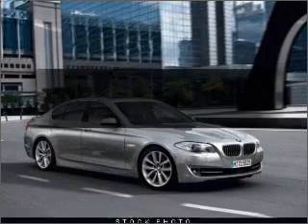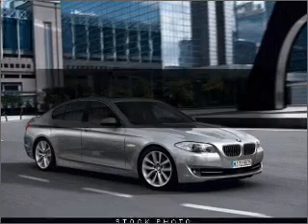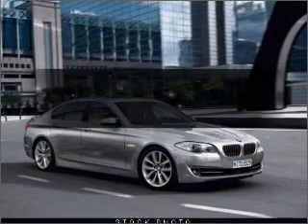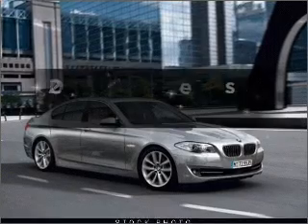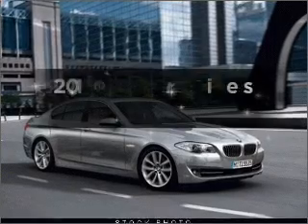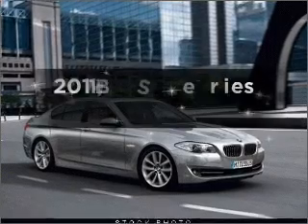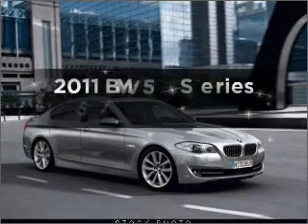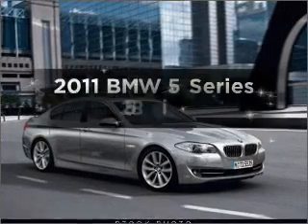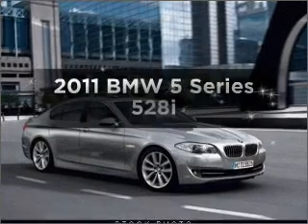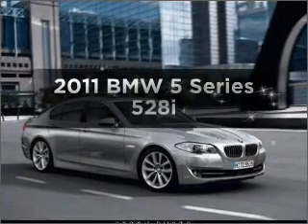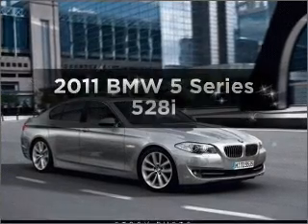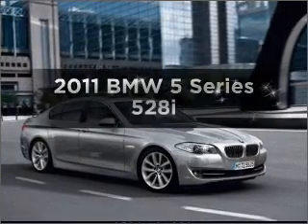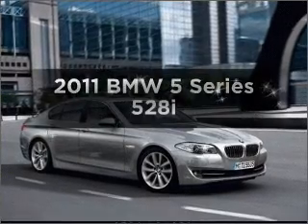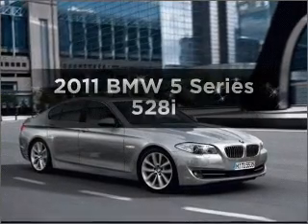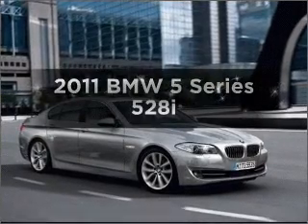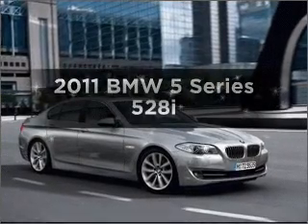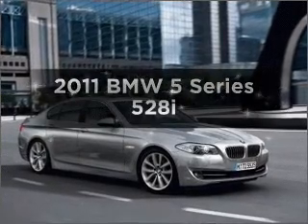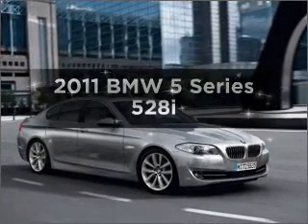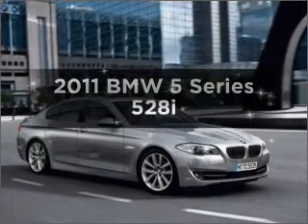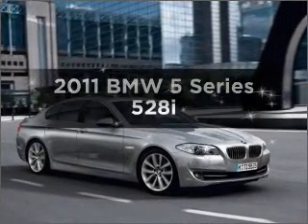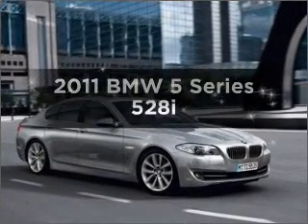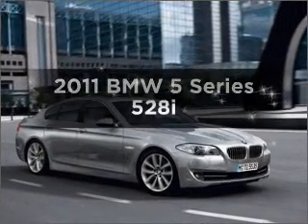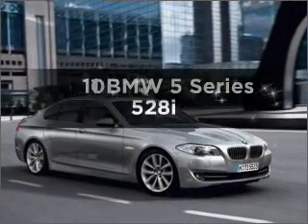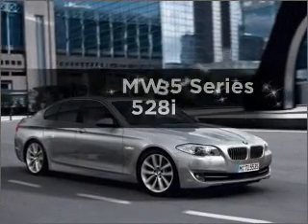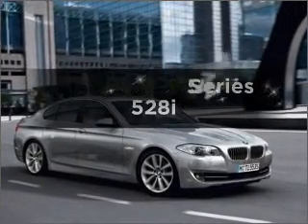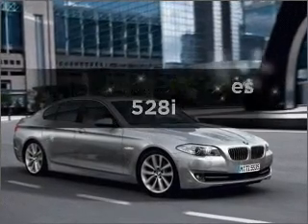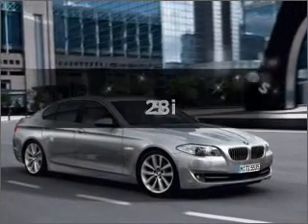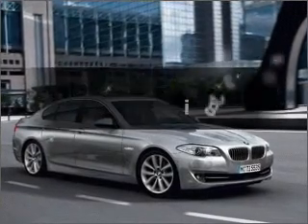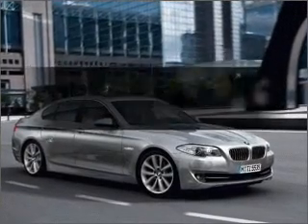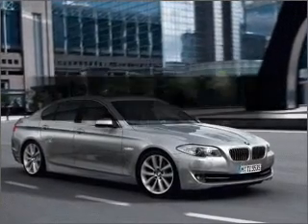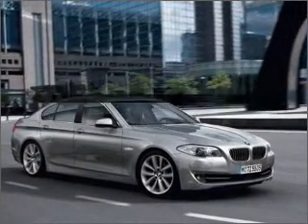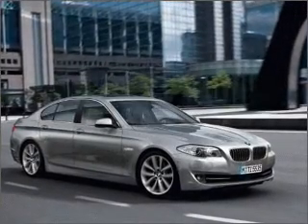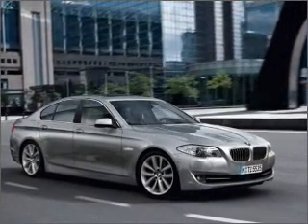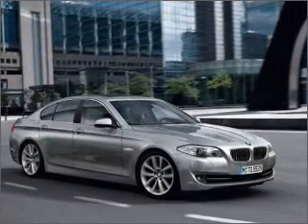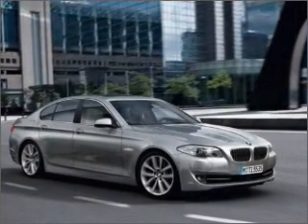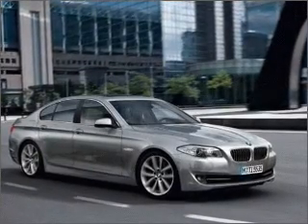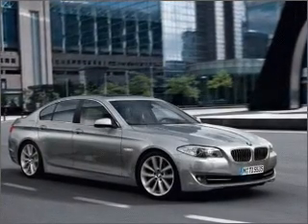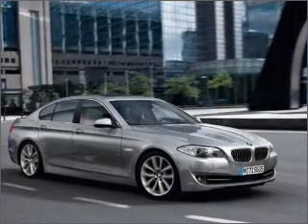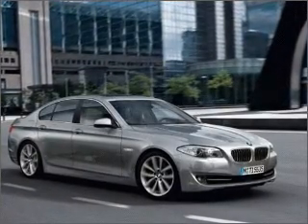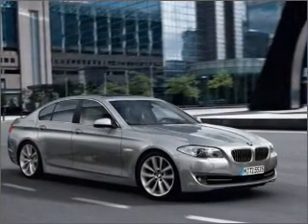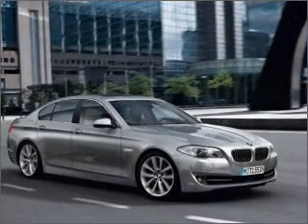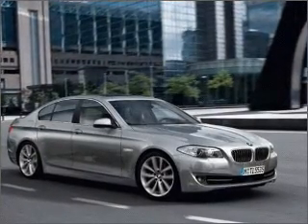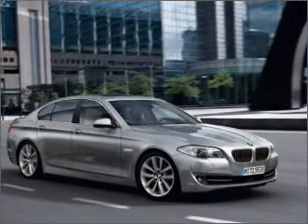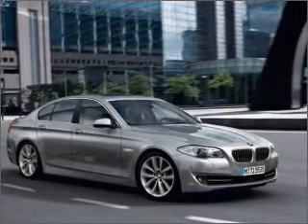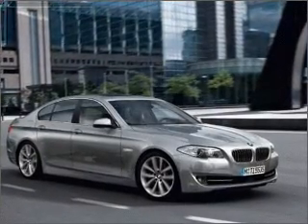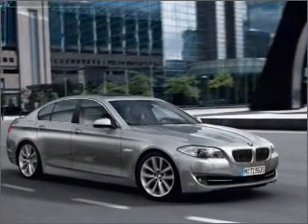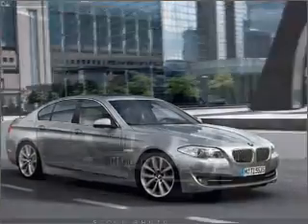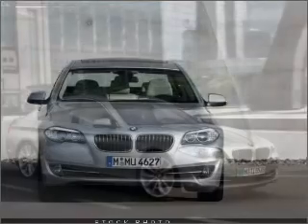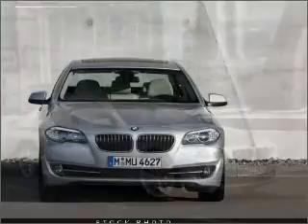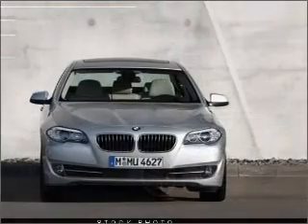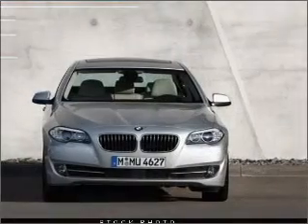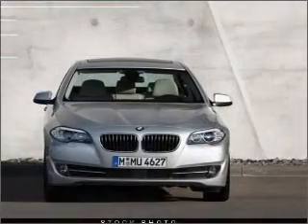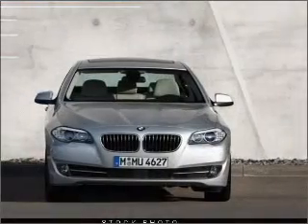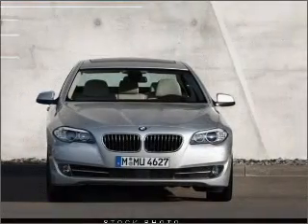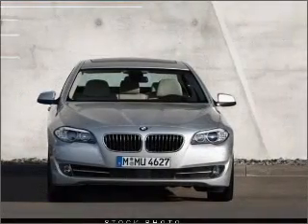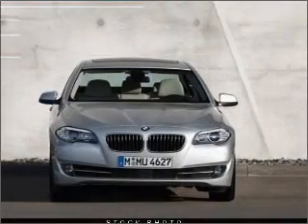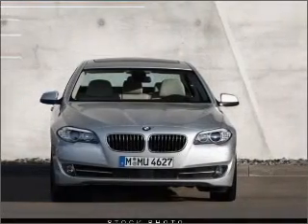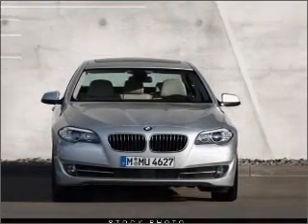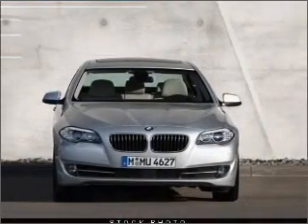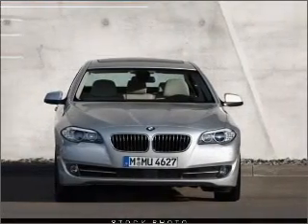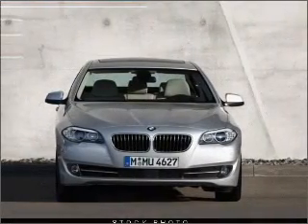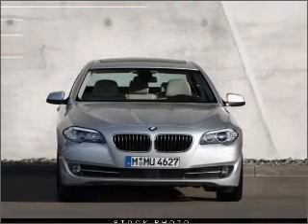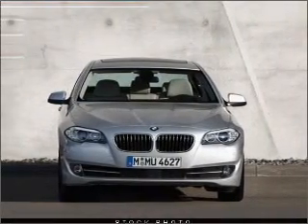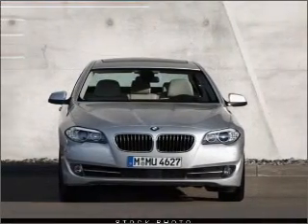Introducing the 2011 BMW 5 Series. Travel the roads in style and comfort in this great vehicle.